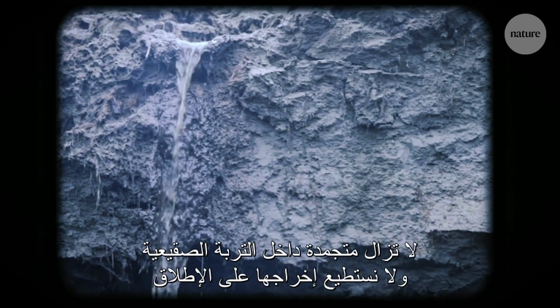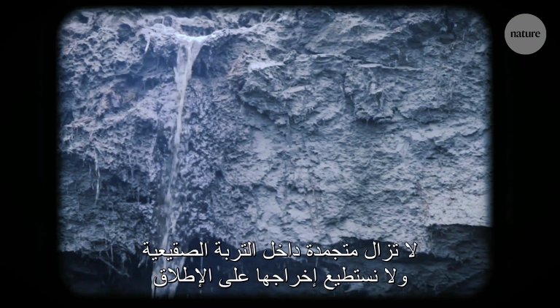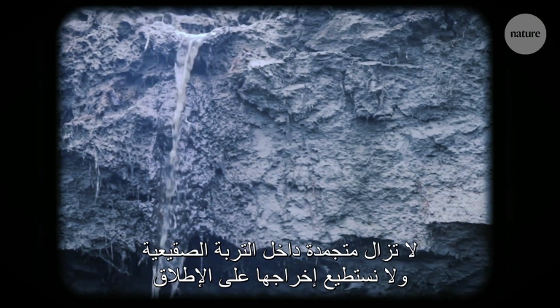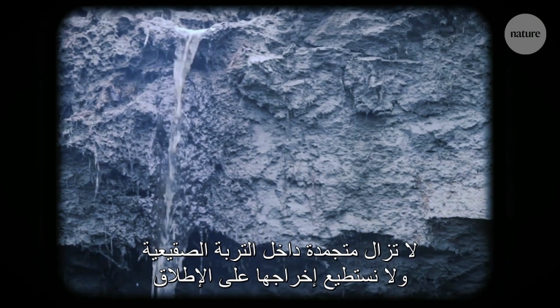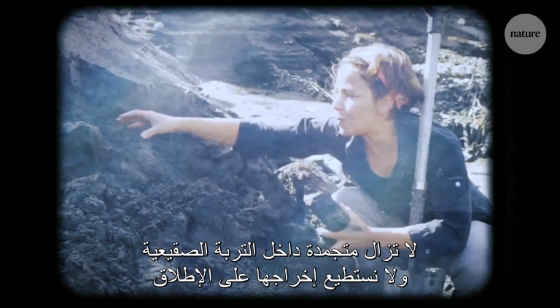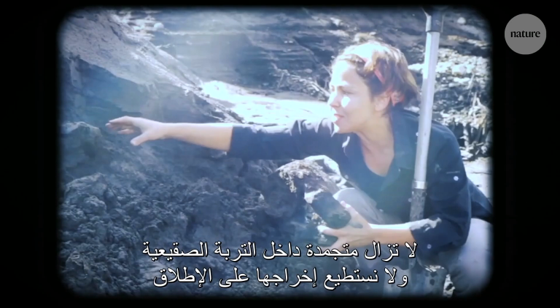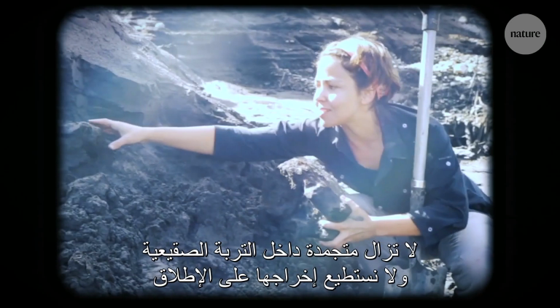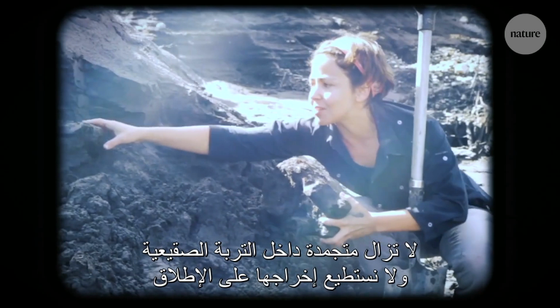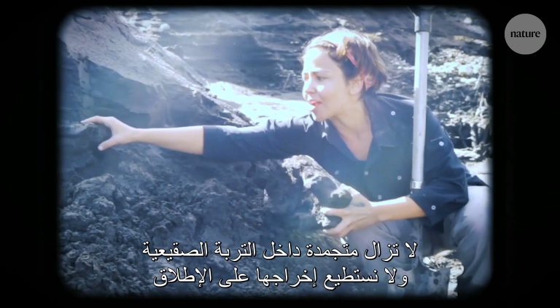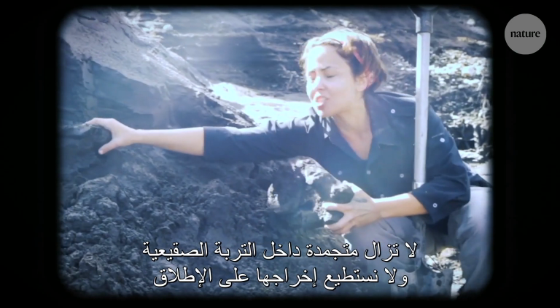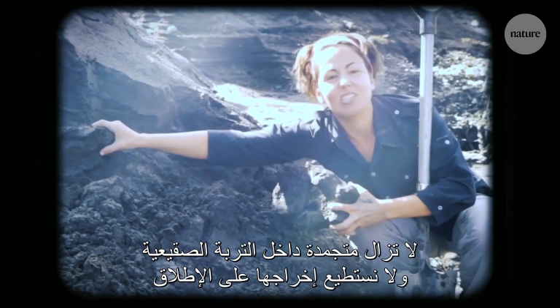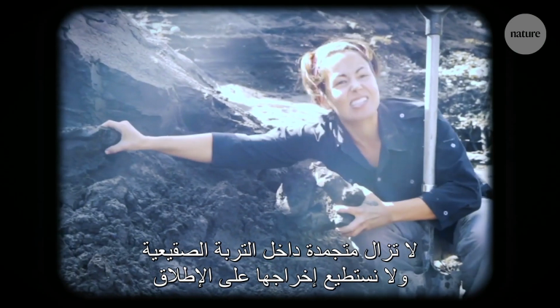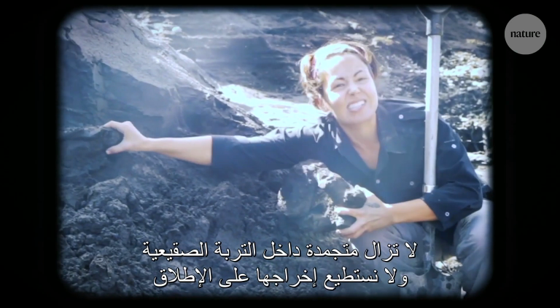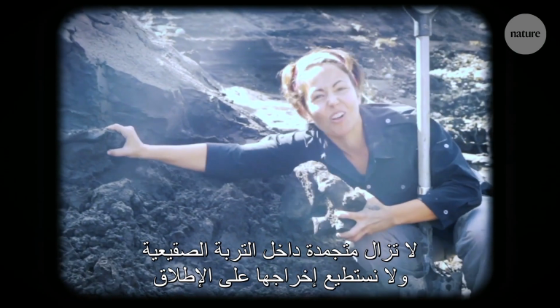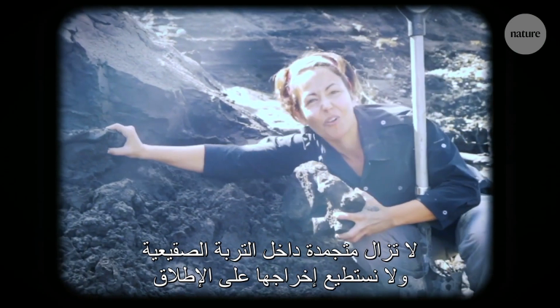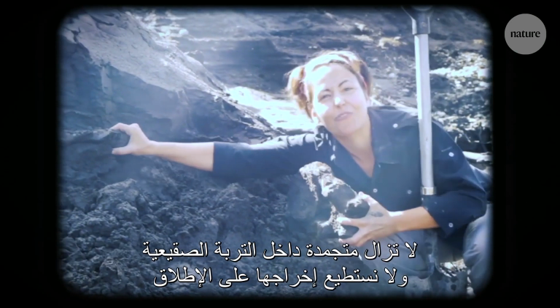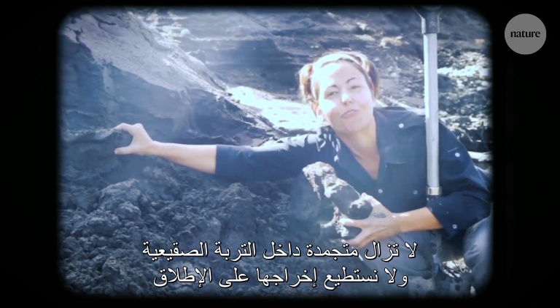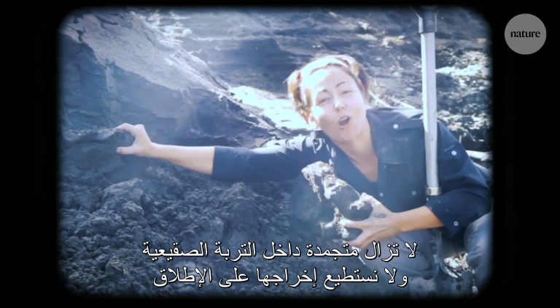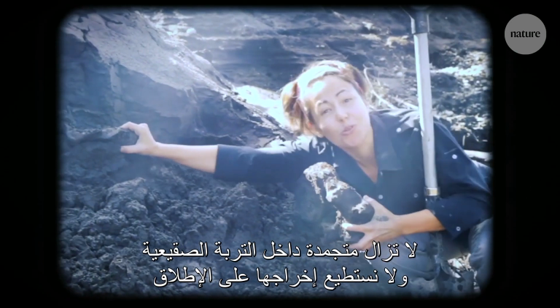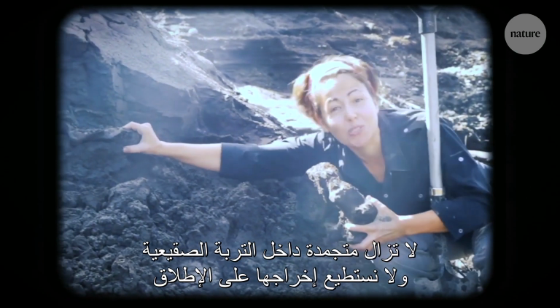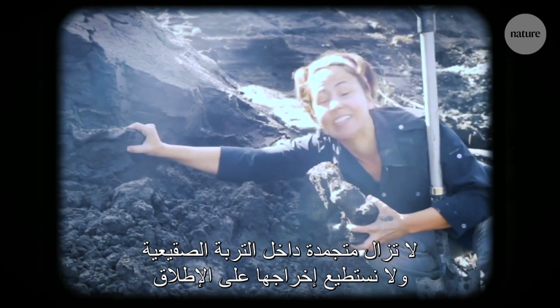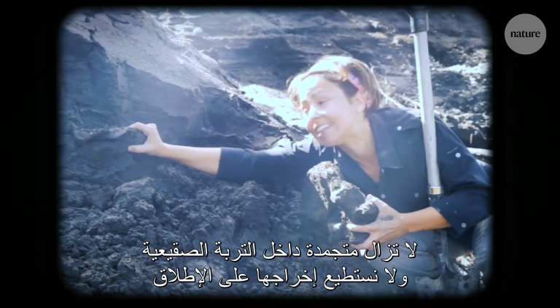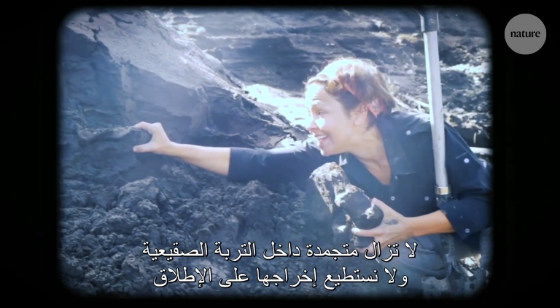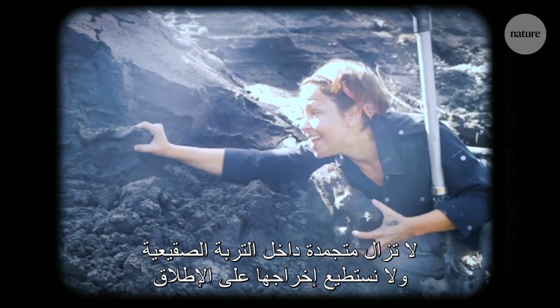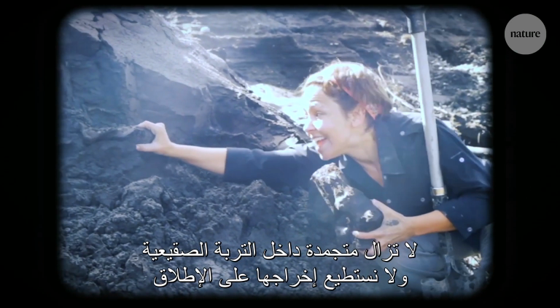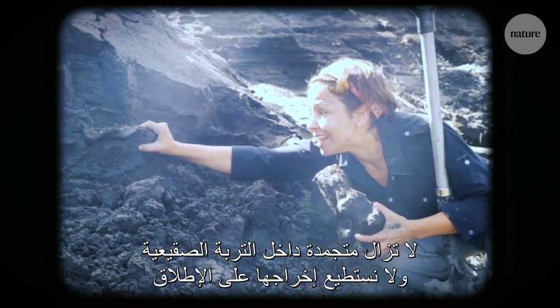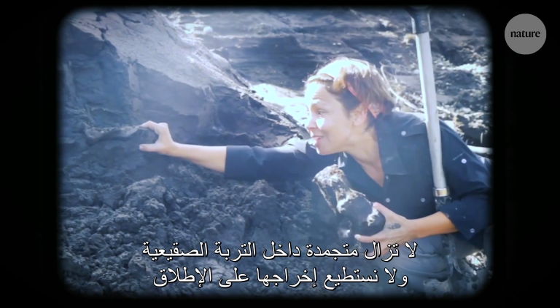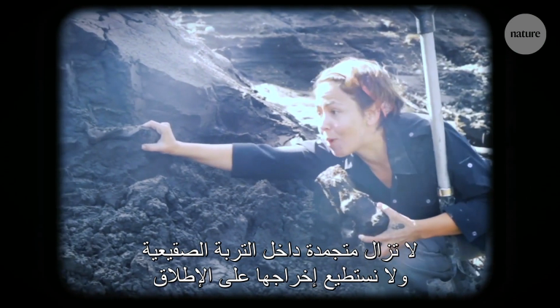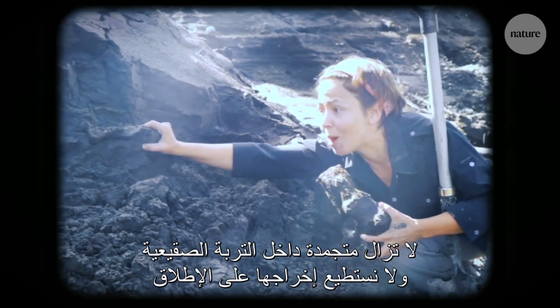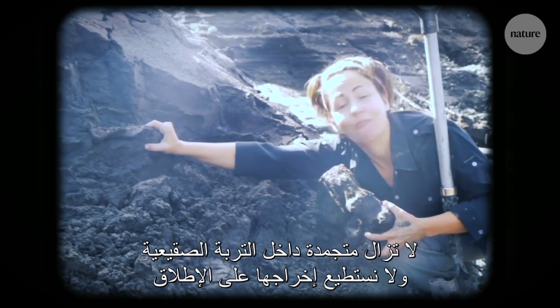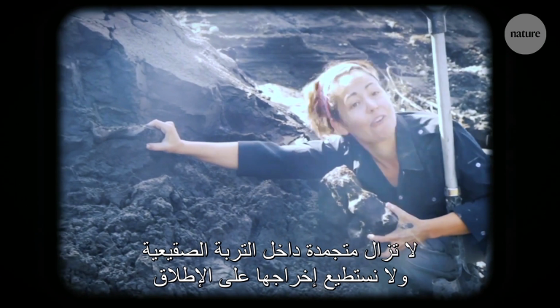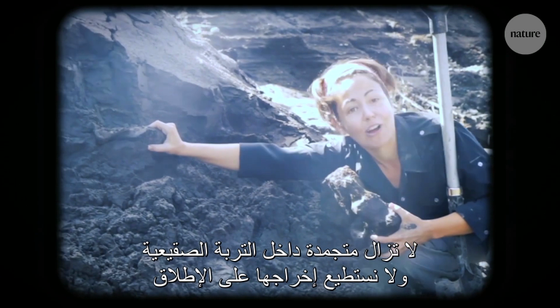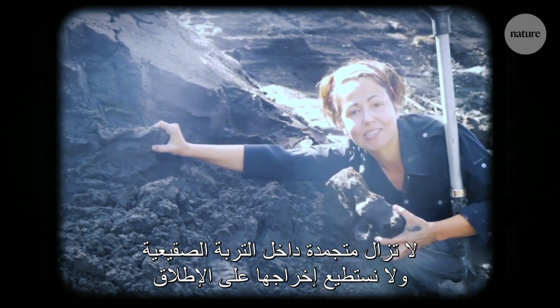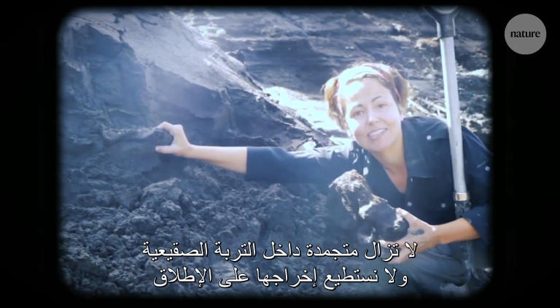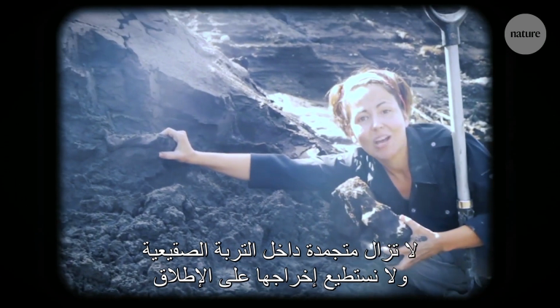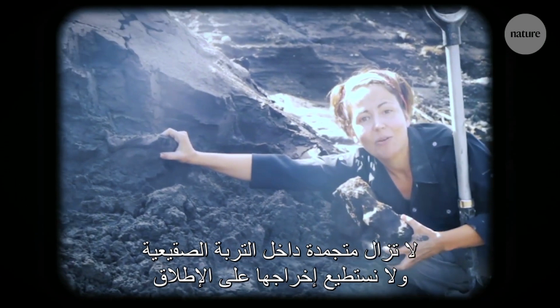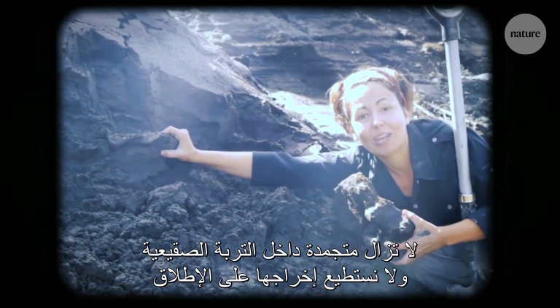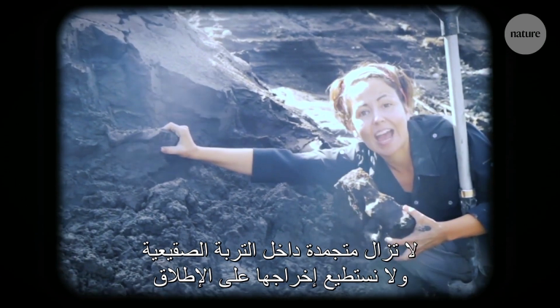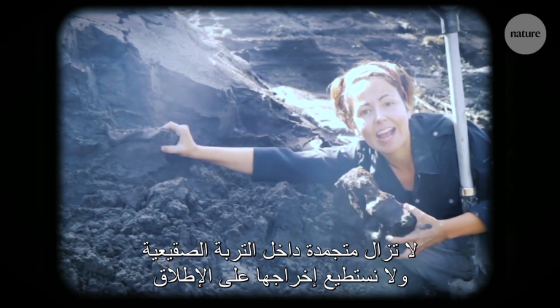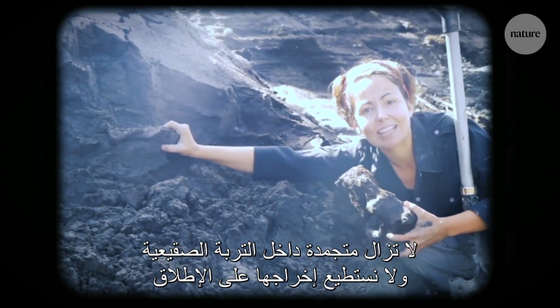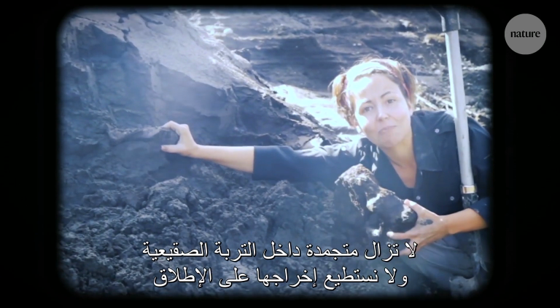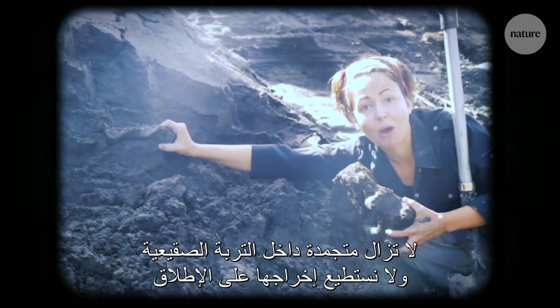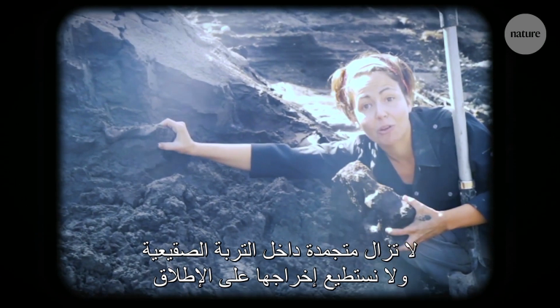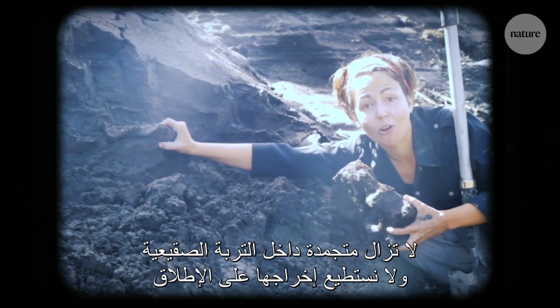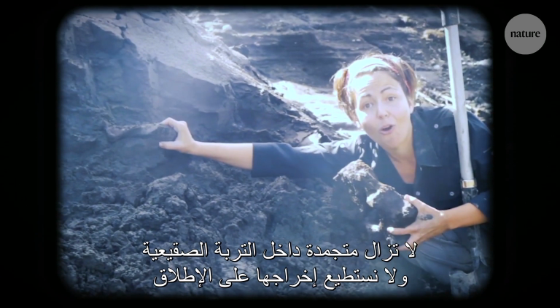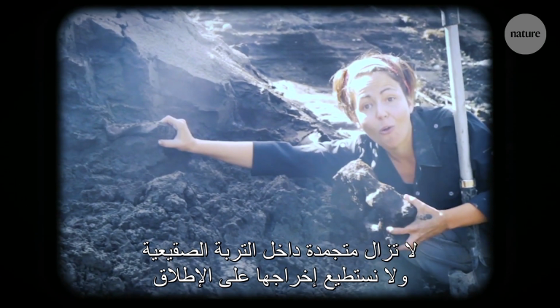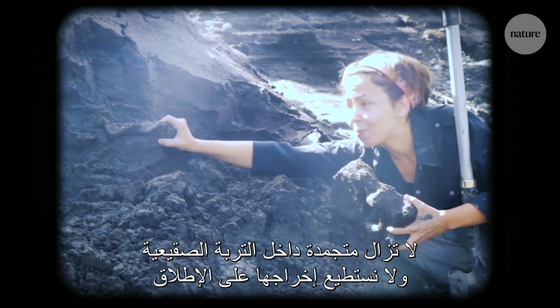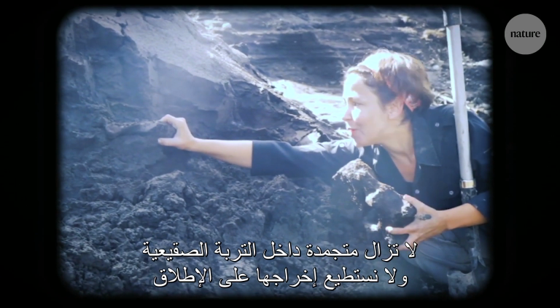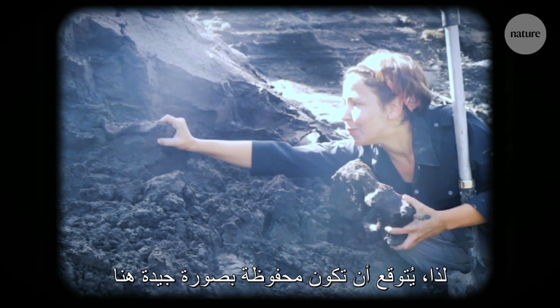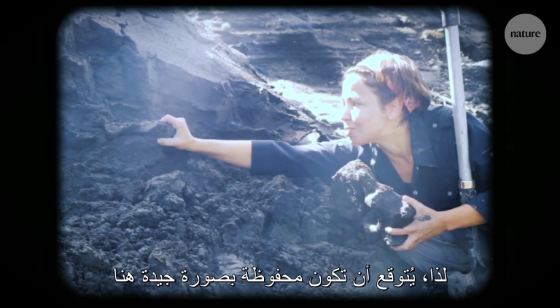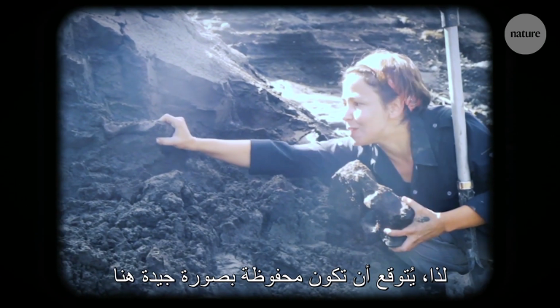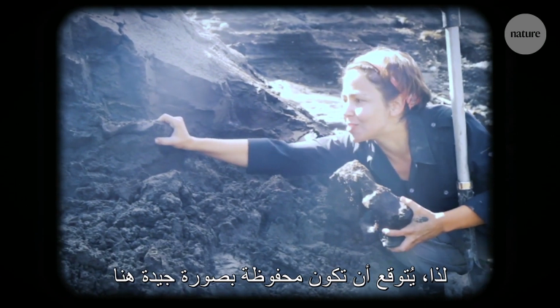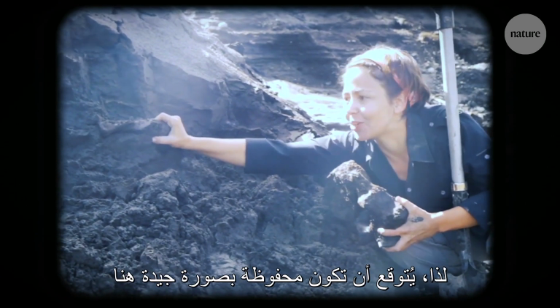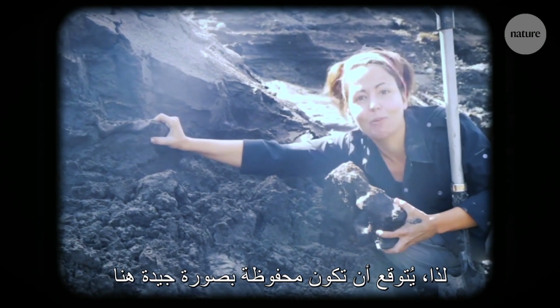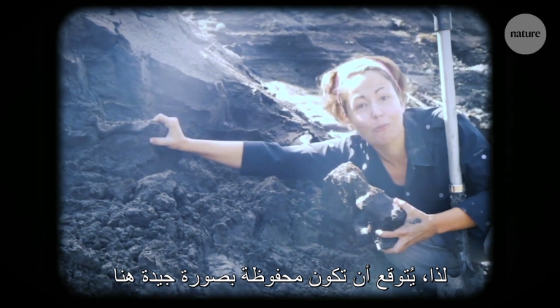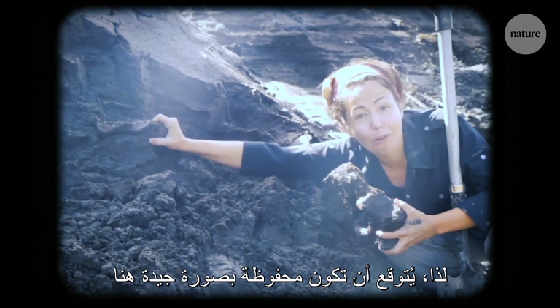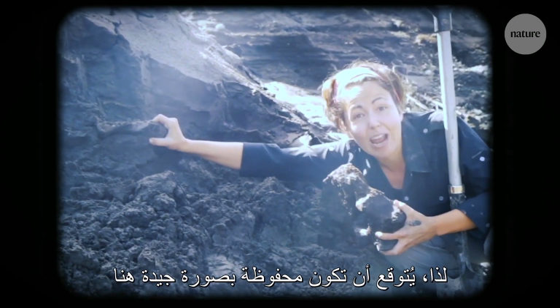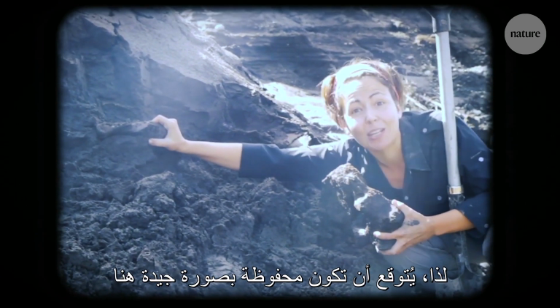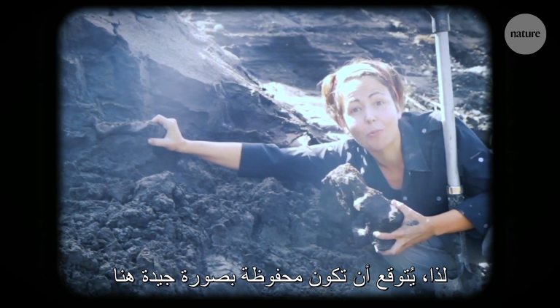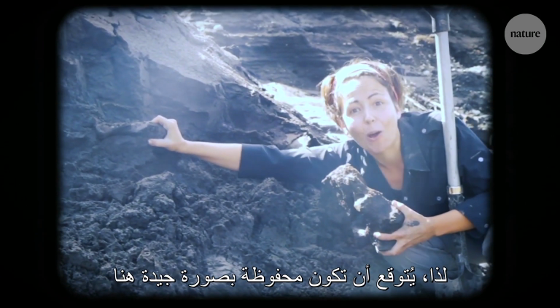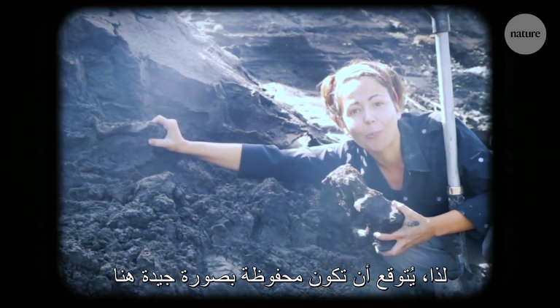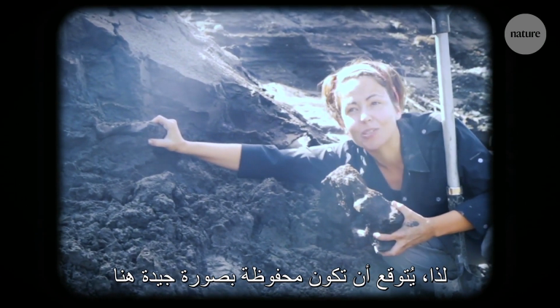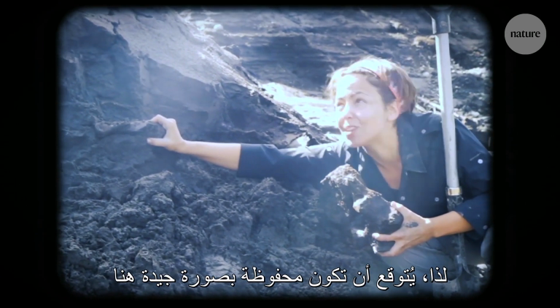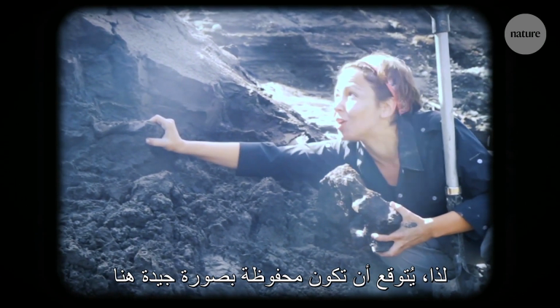These pieces are actually still frozen in the permafrost — you can't get them out at all, which means they're going to be really well preserved.